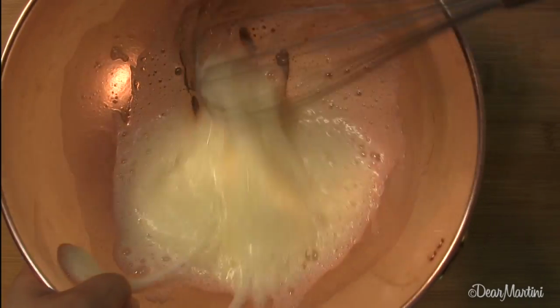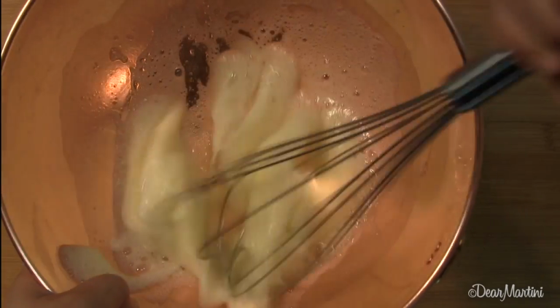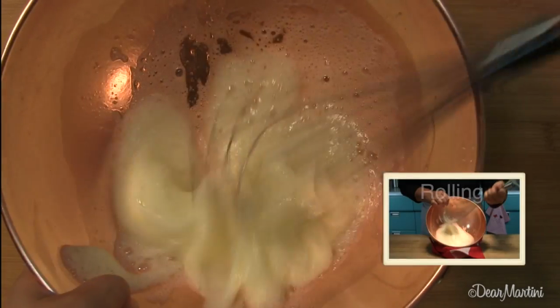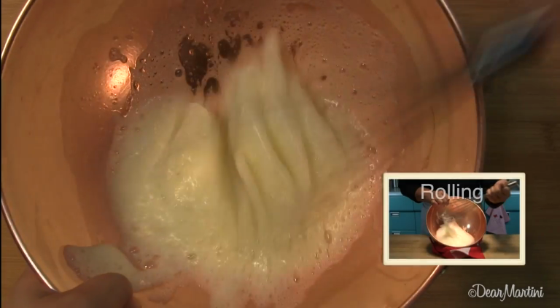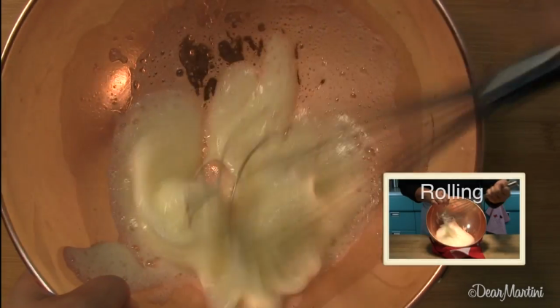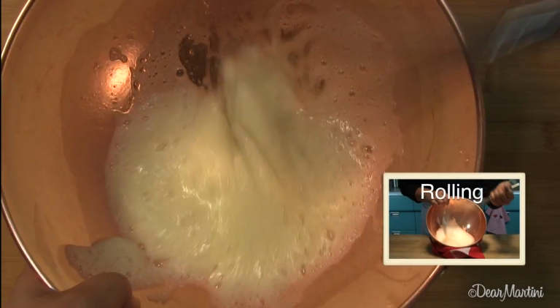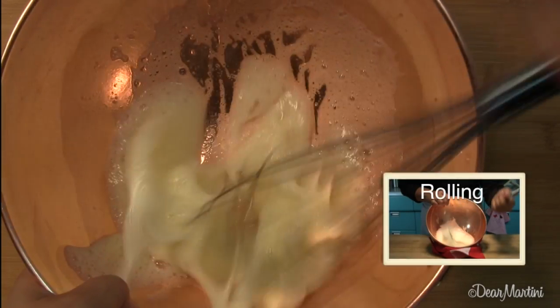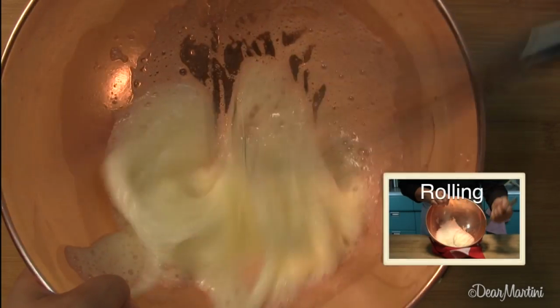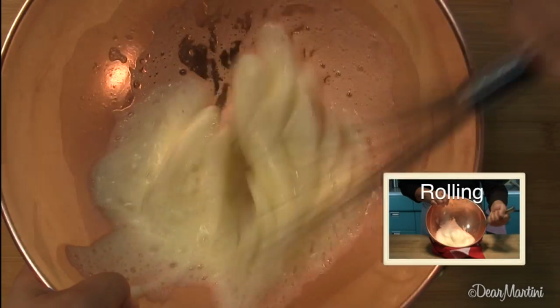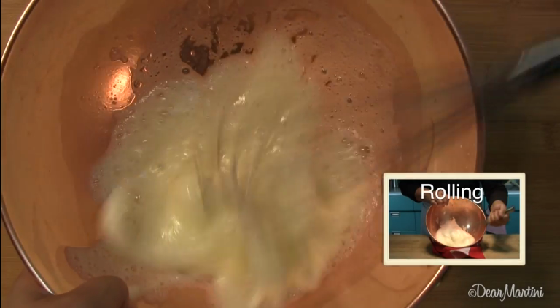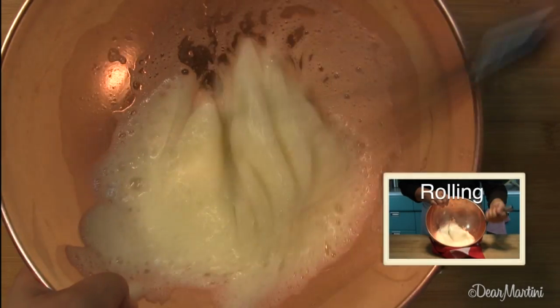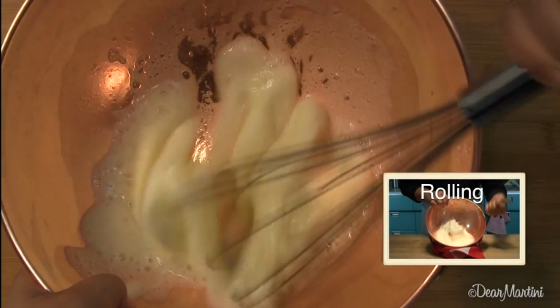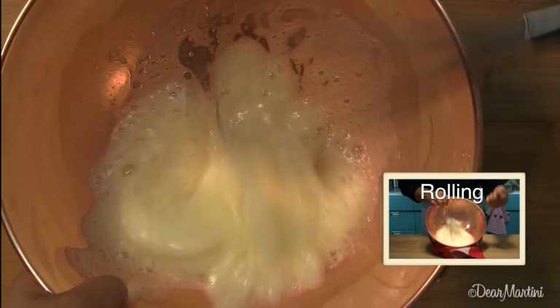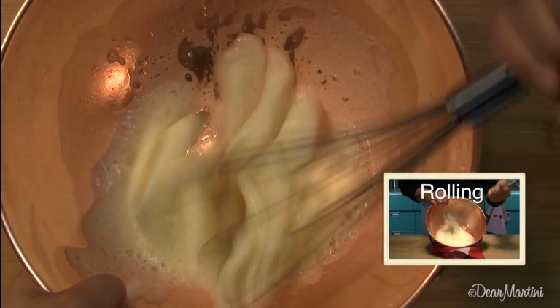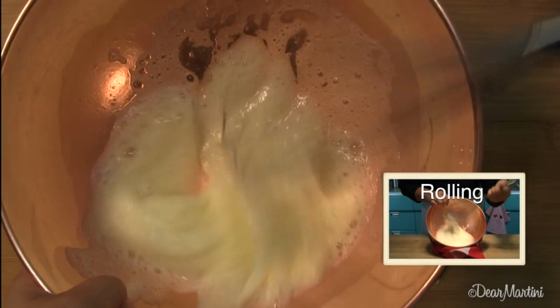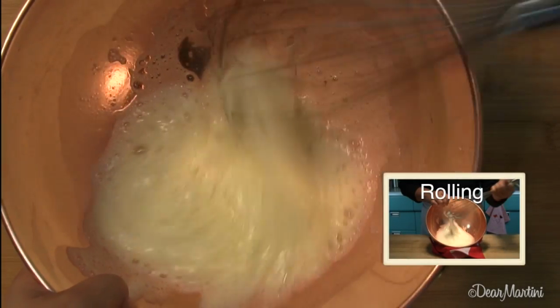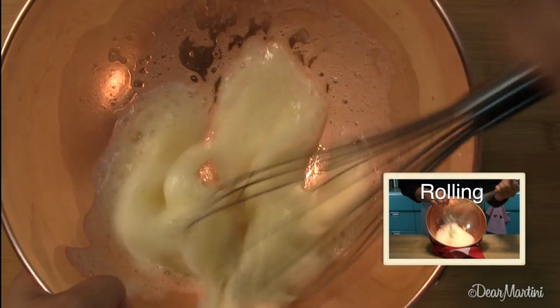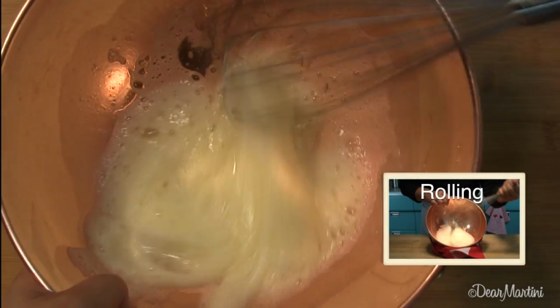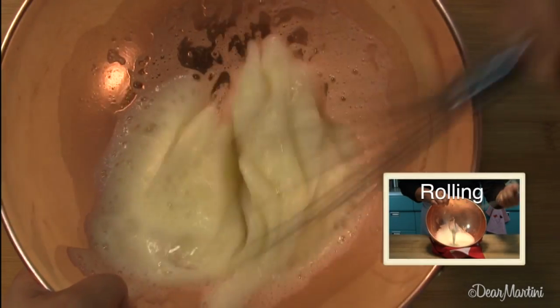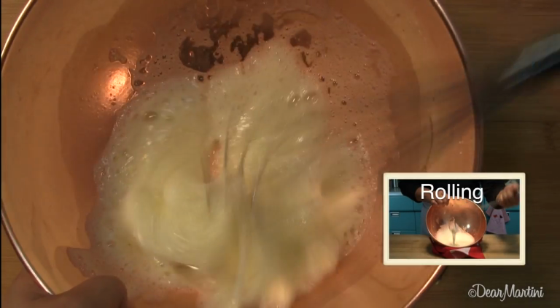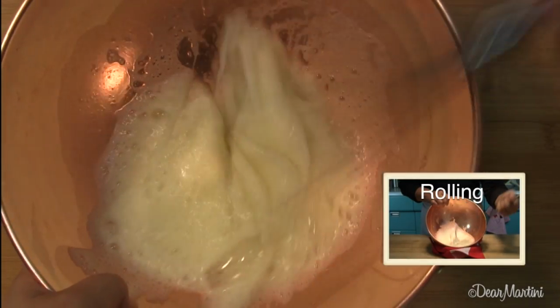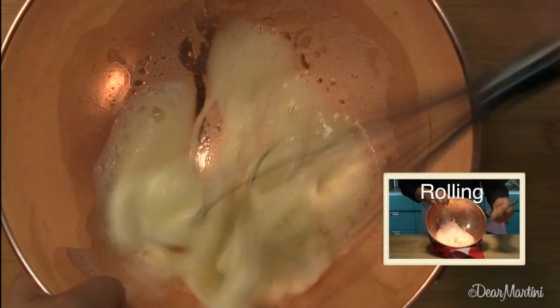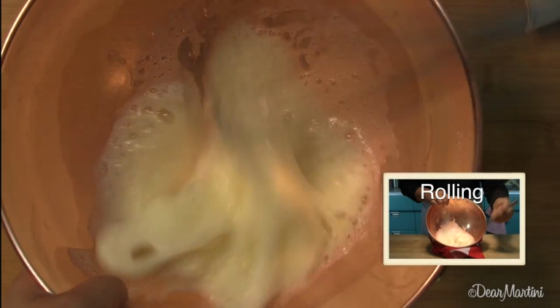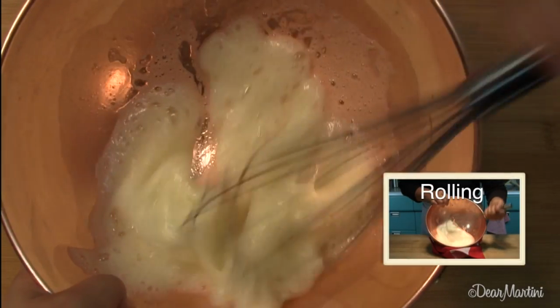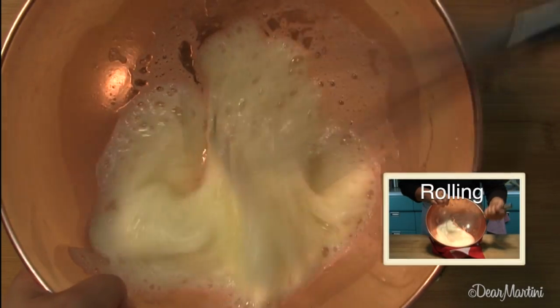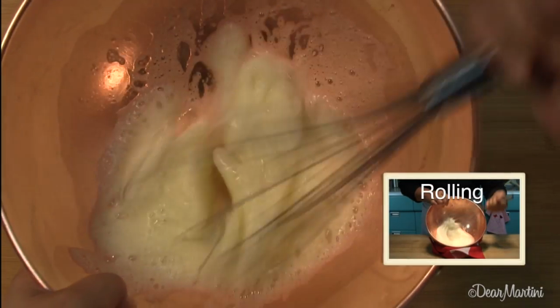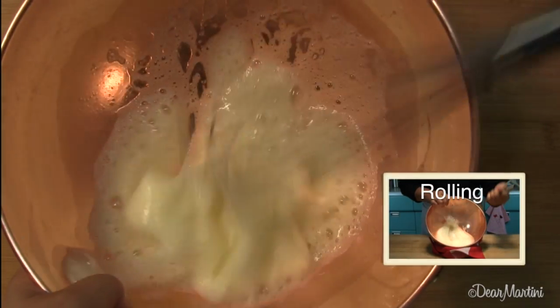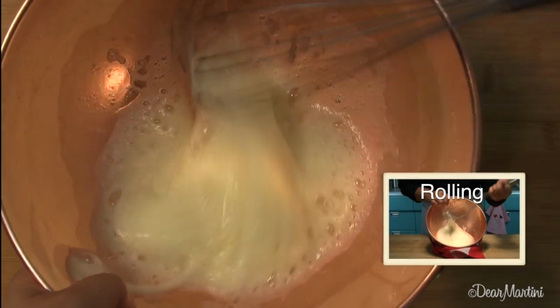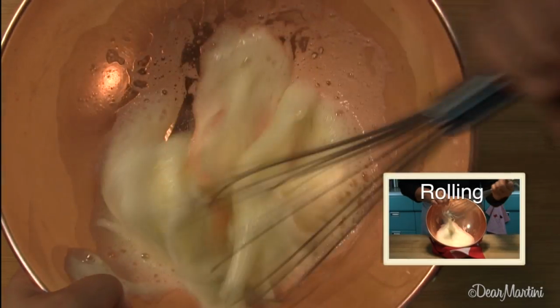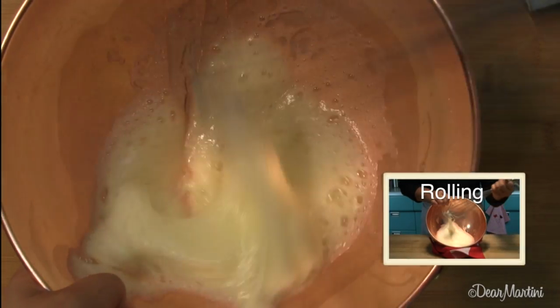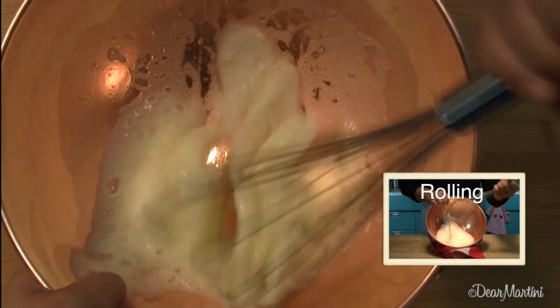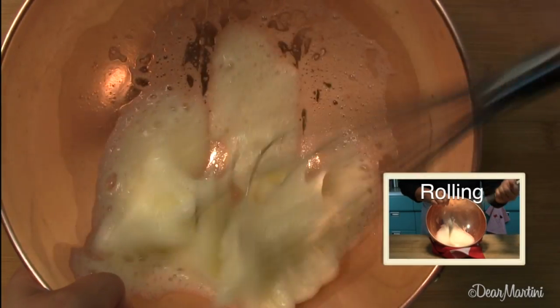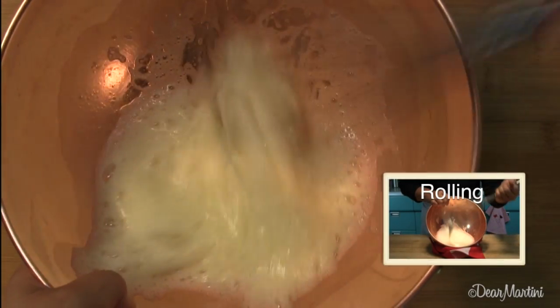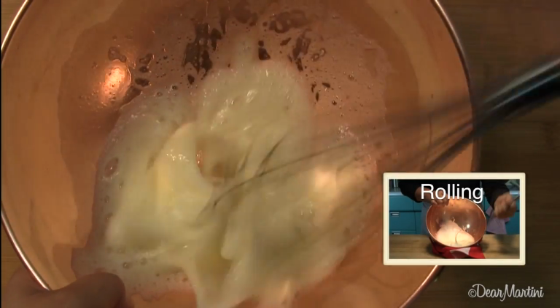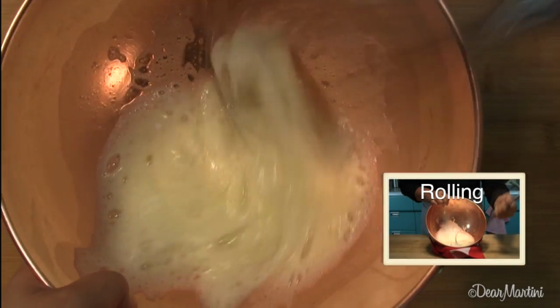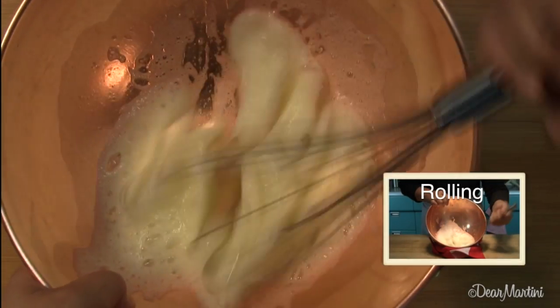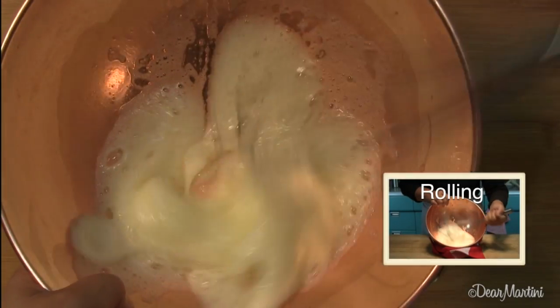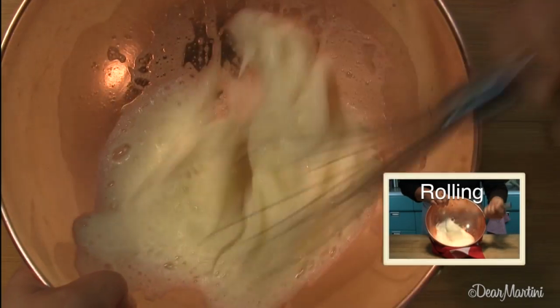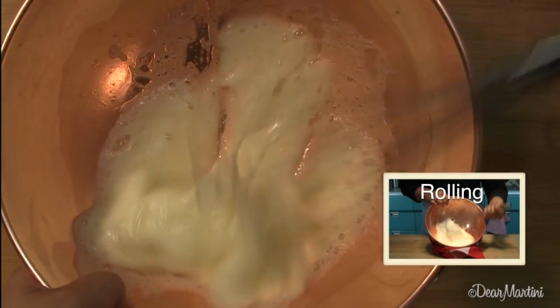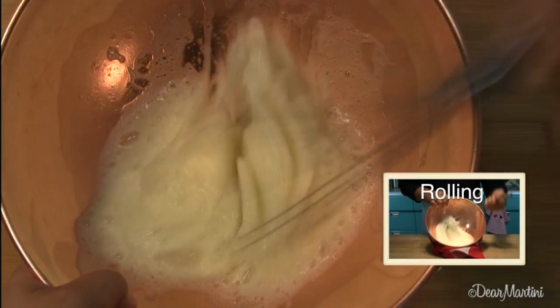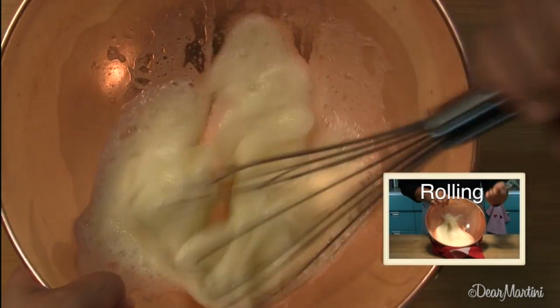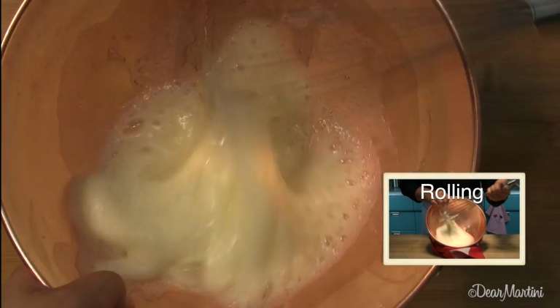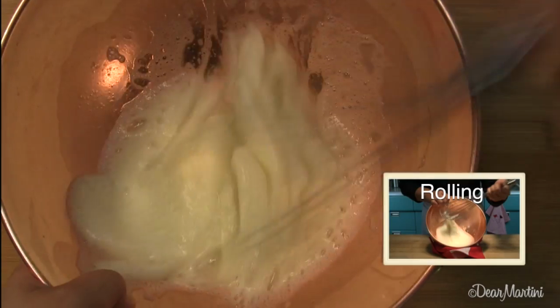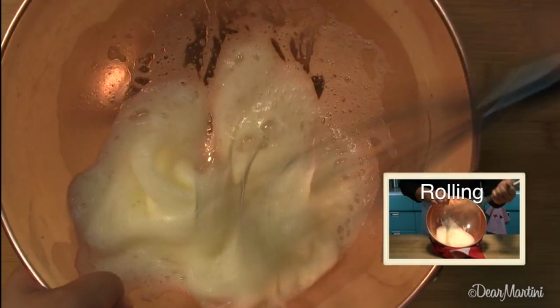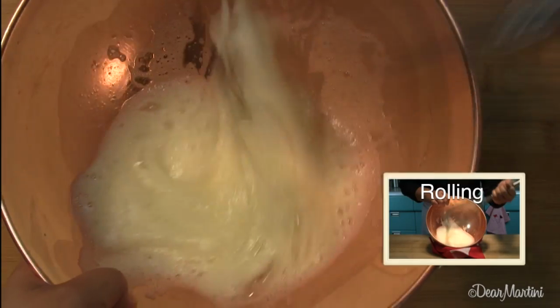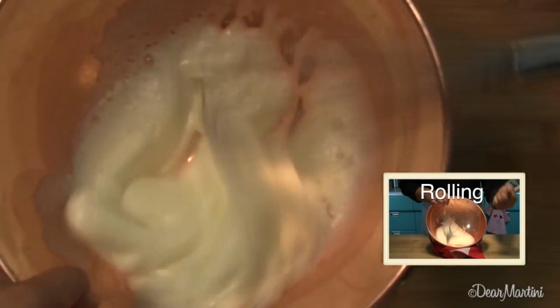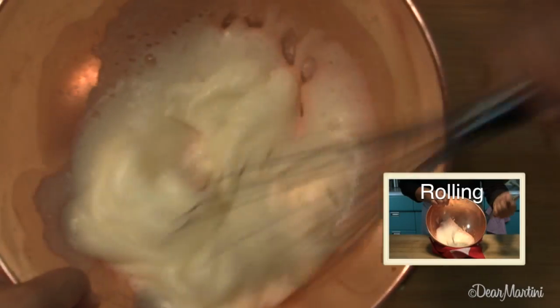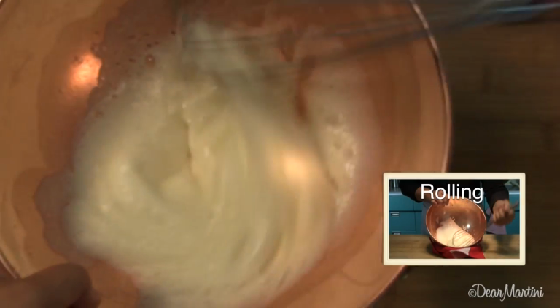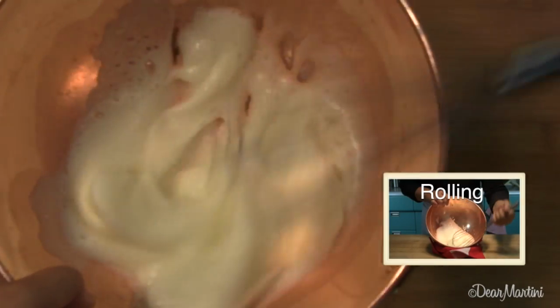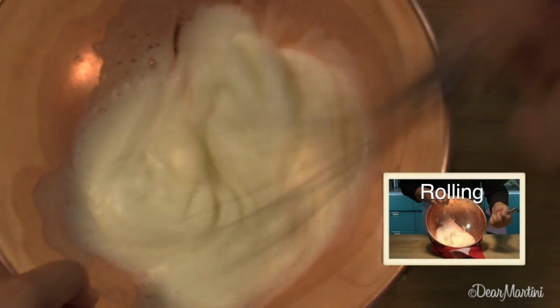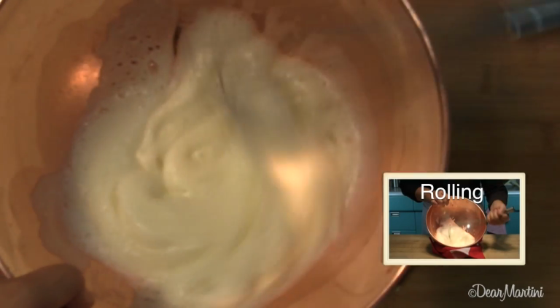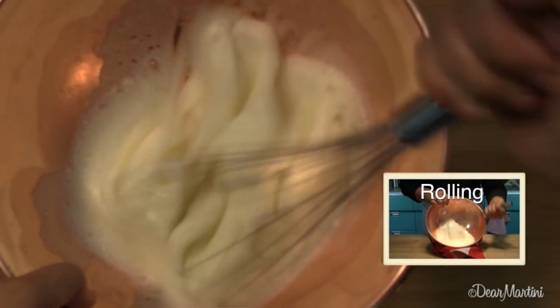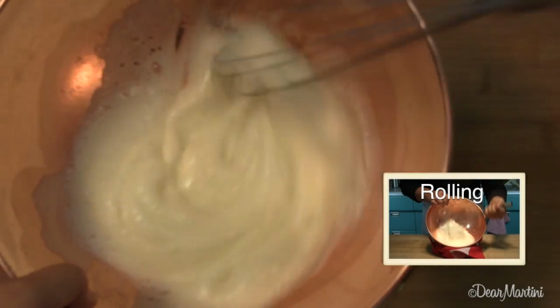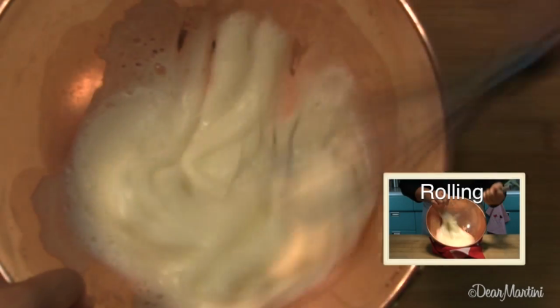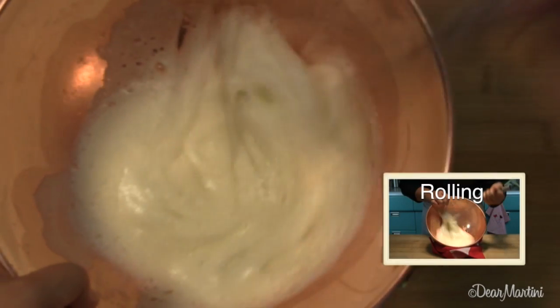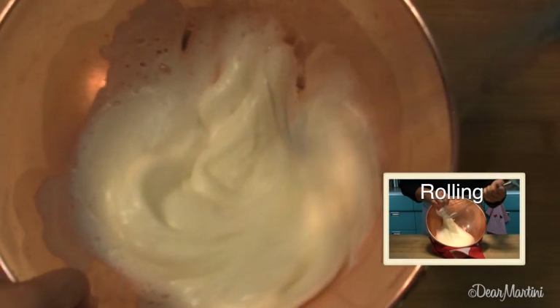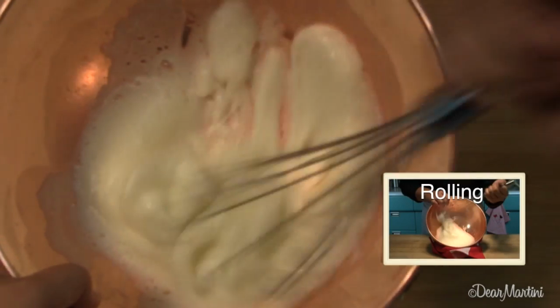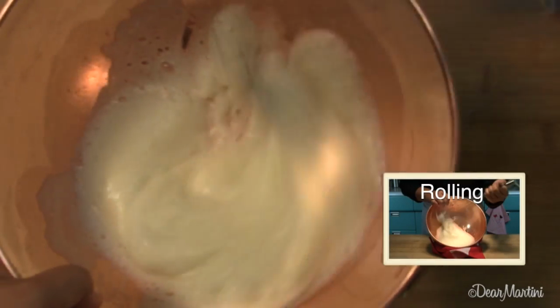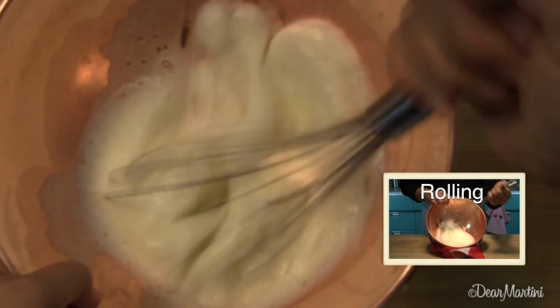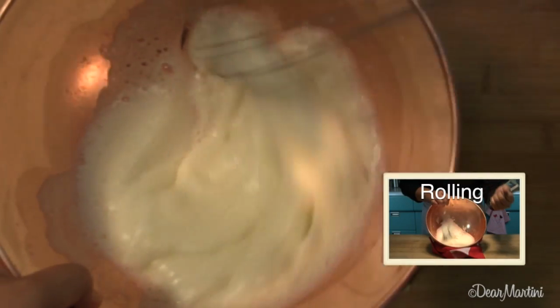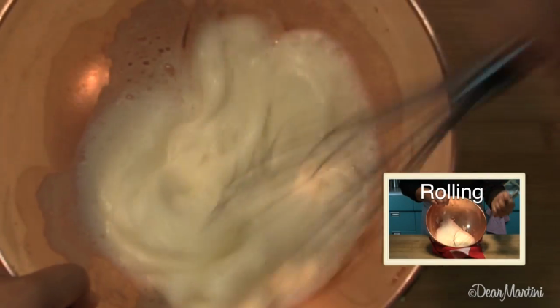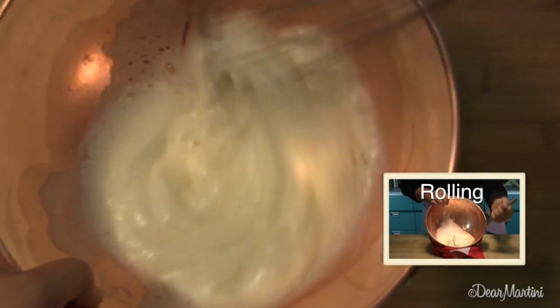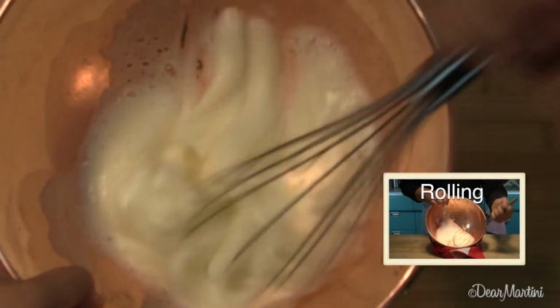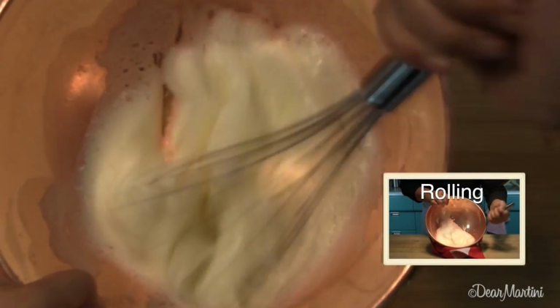When the whites are foamy, begin using the rolling motion to incorporate as much air into the whites as possible.